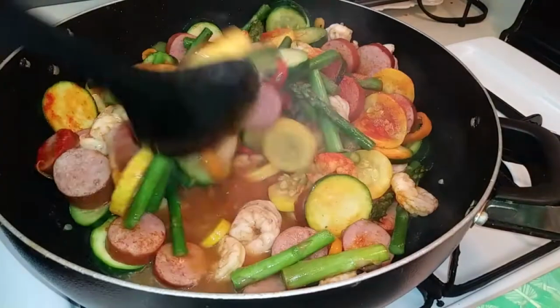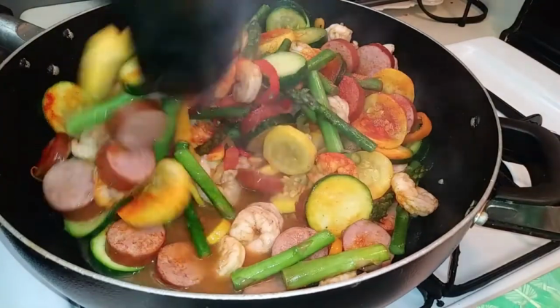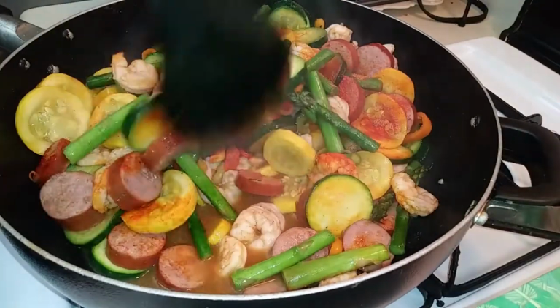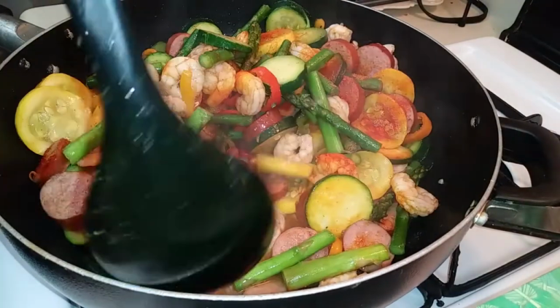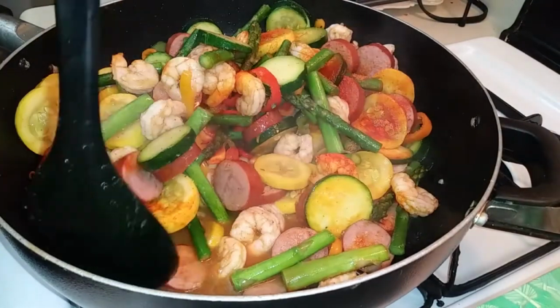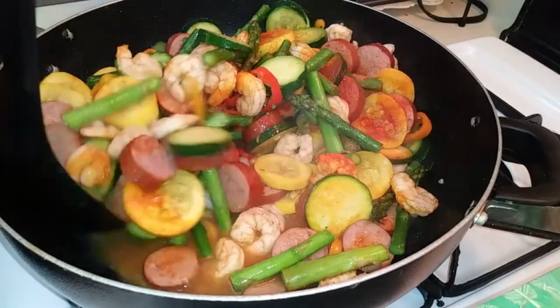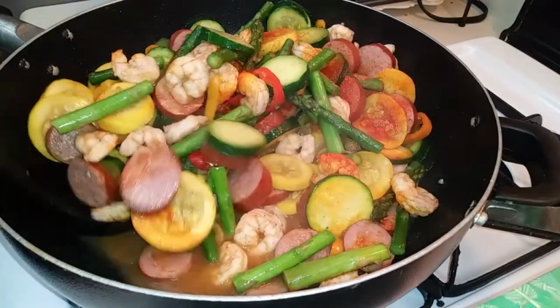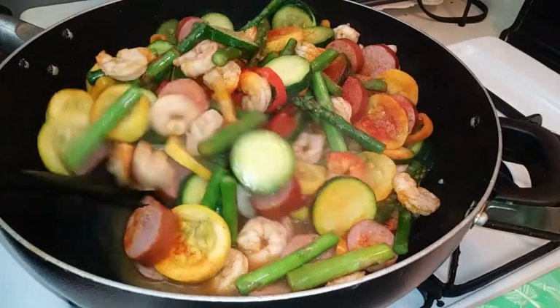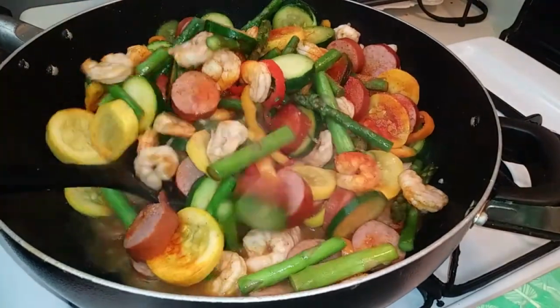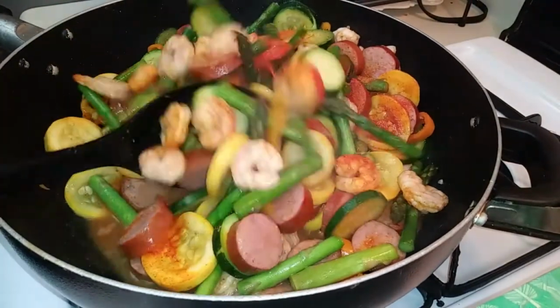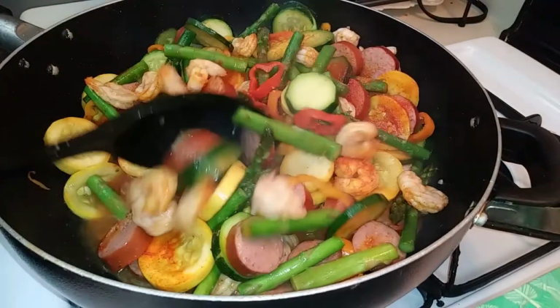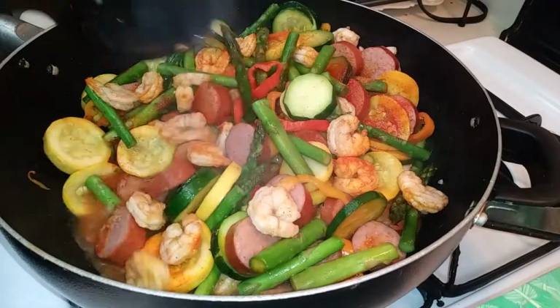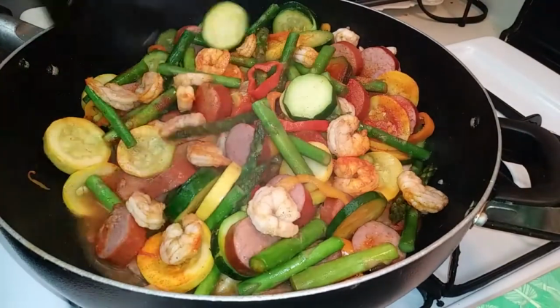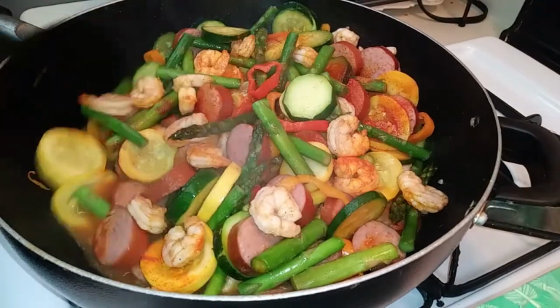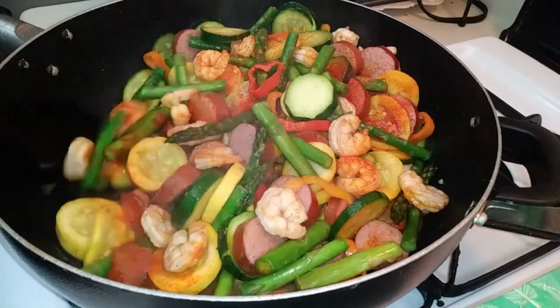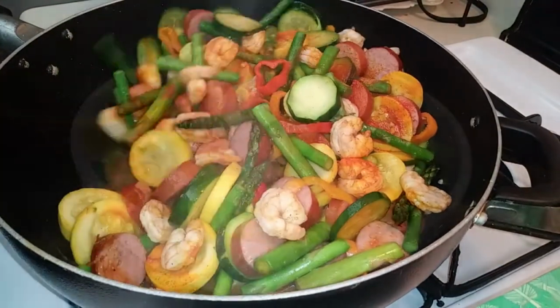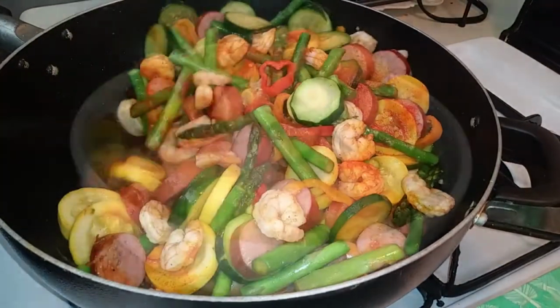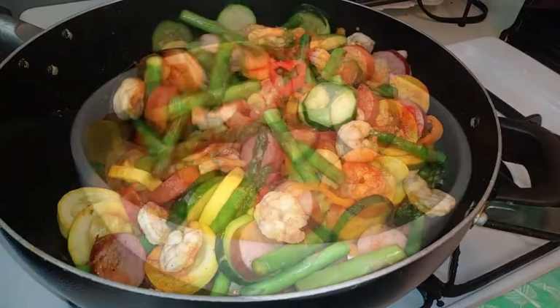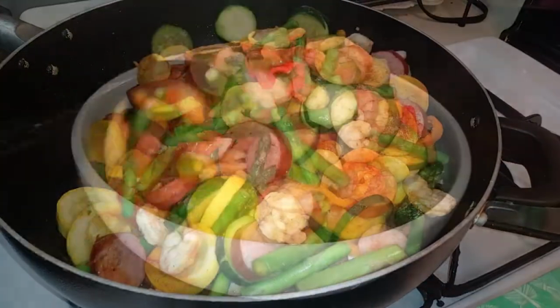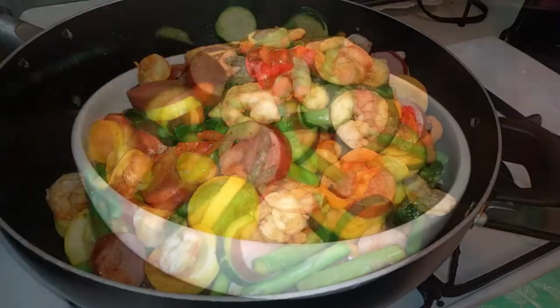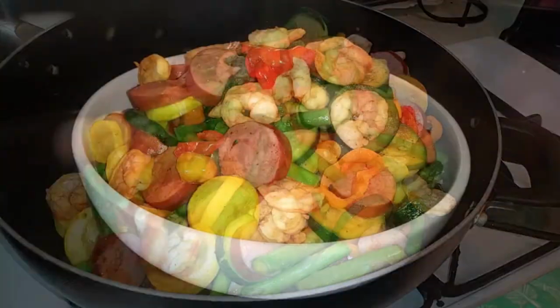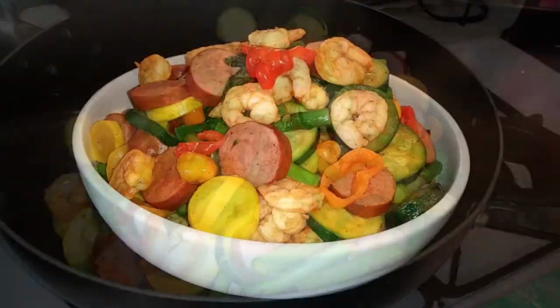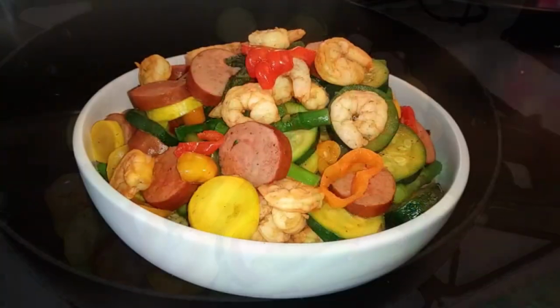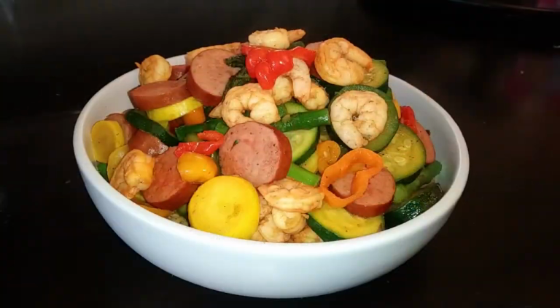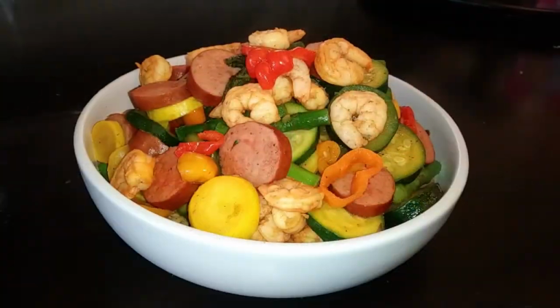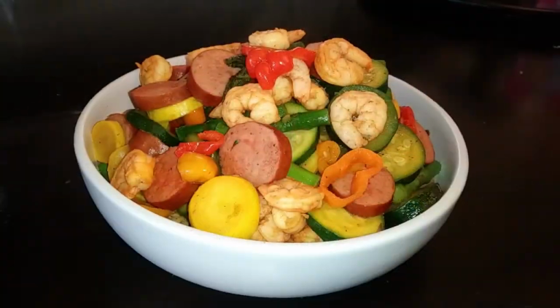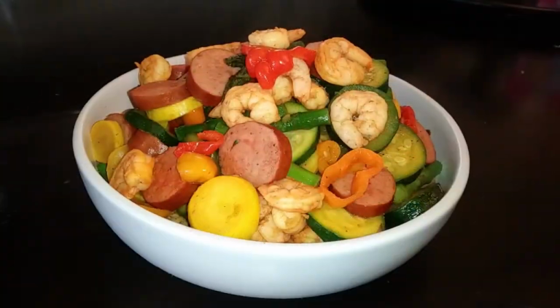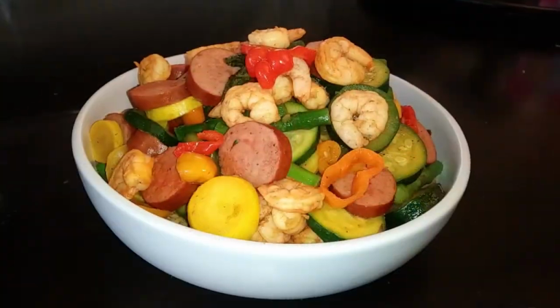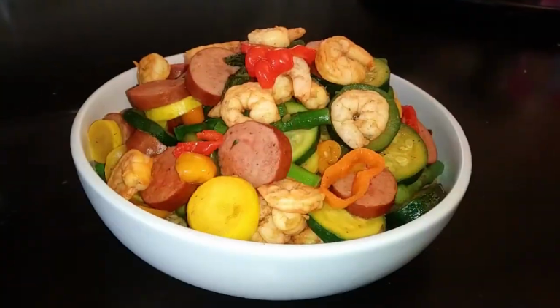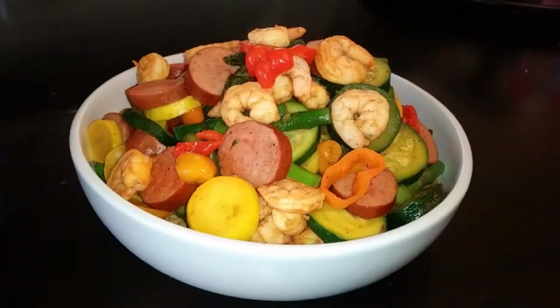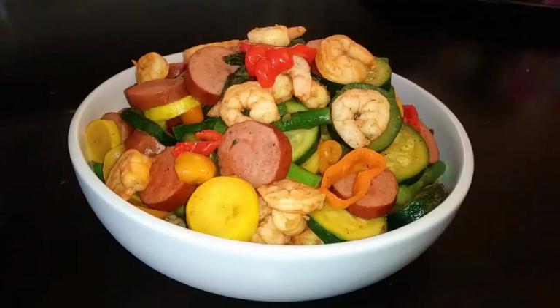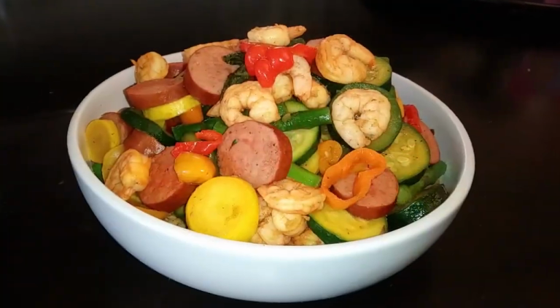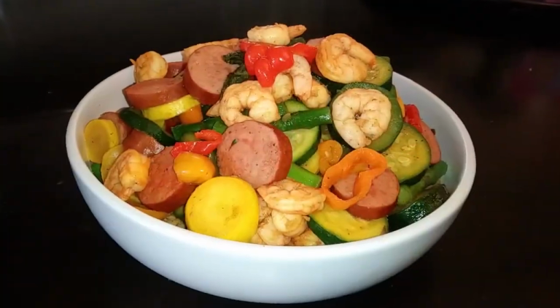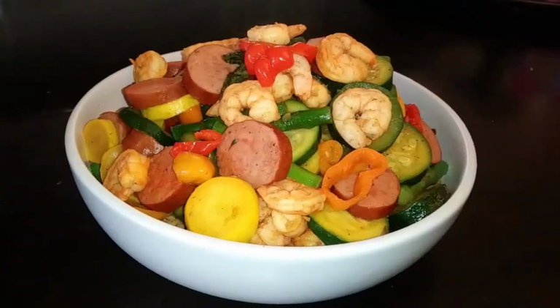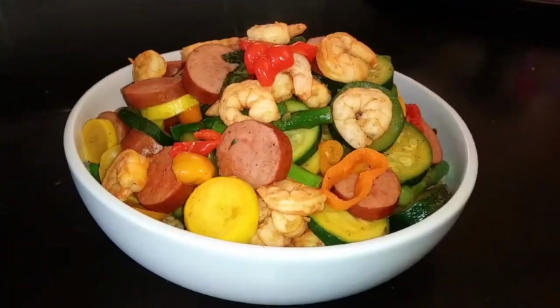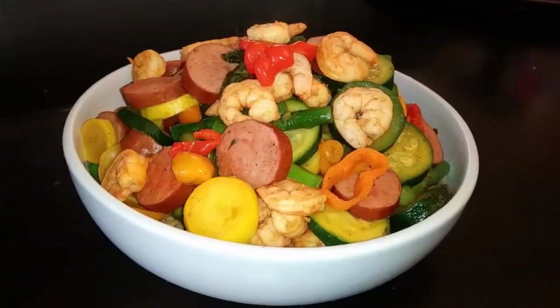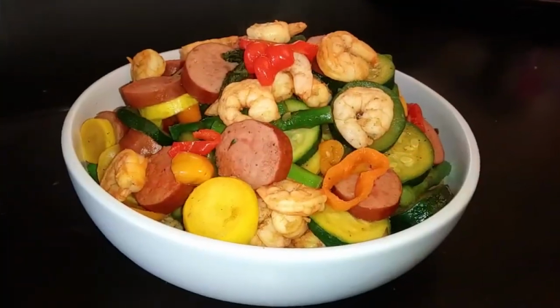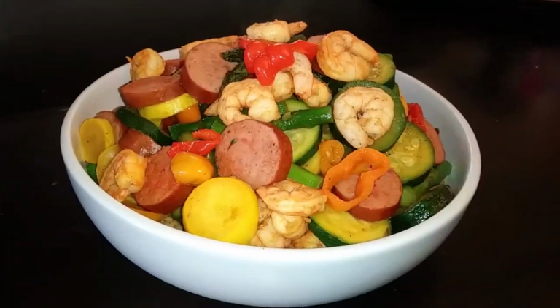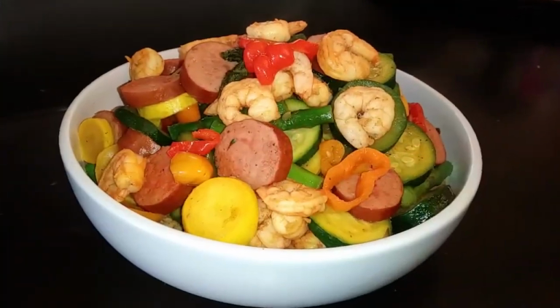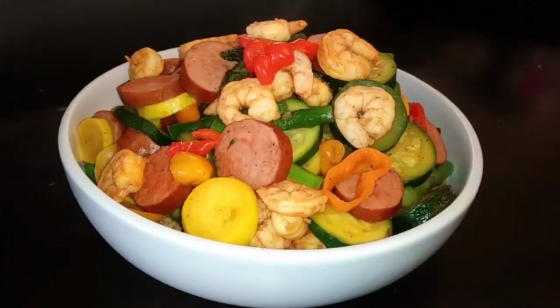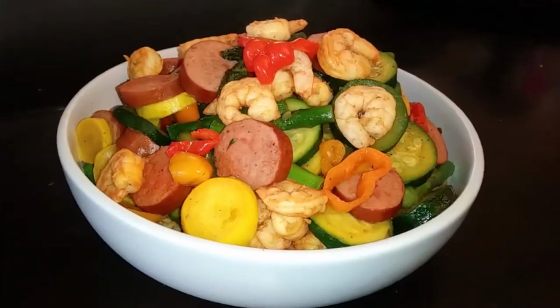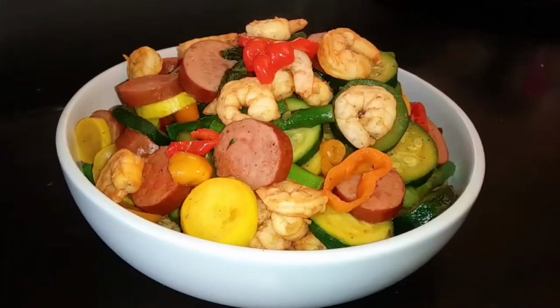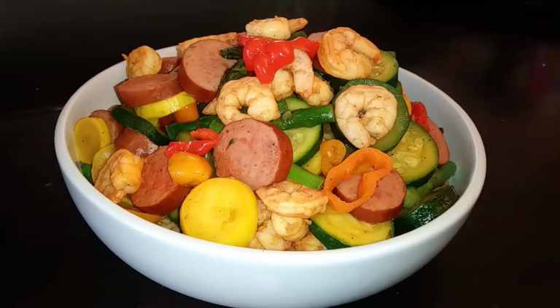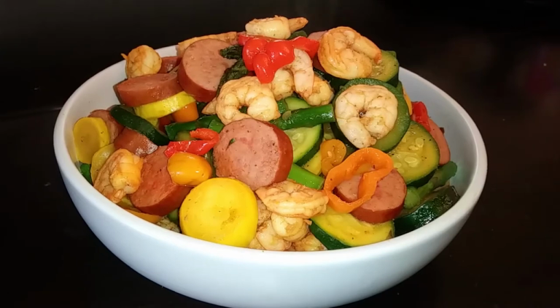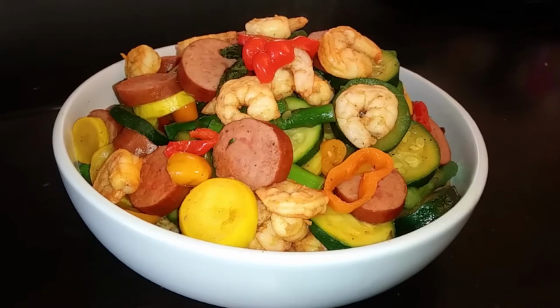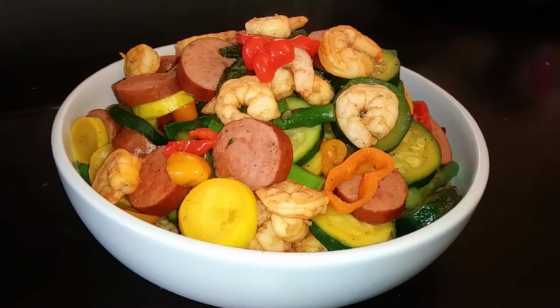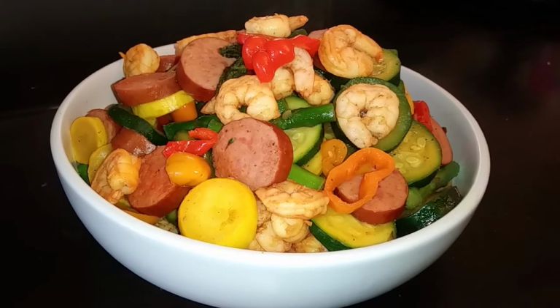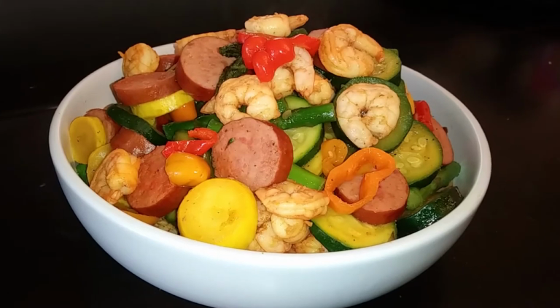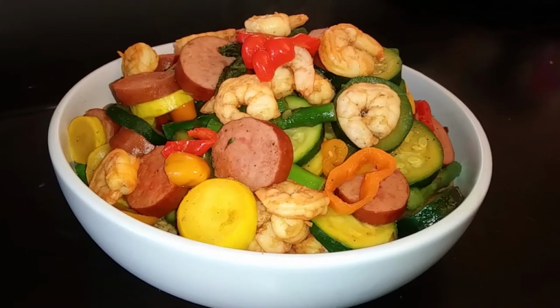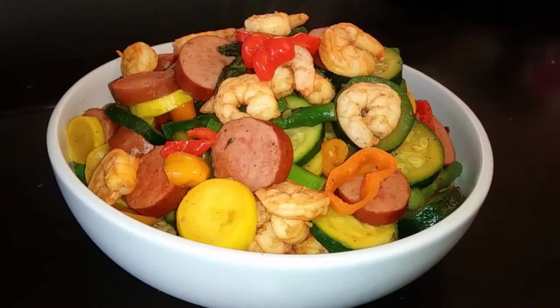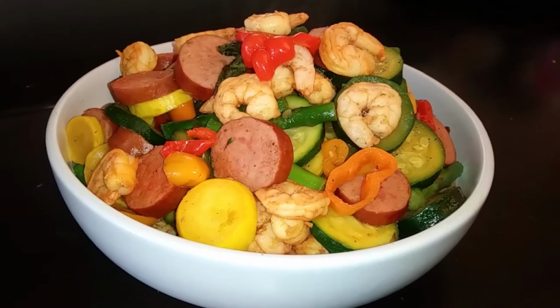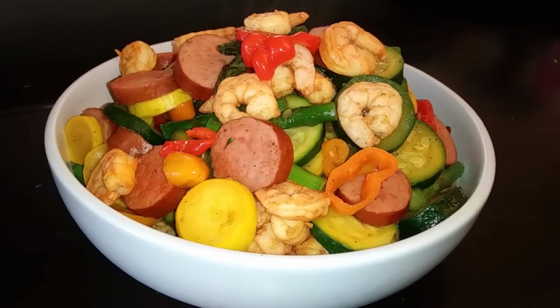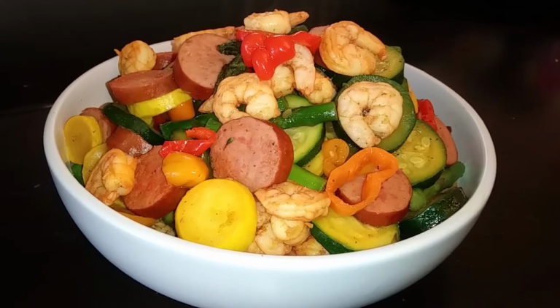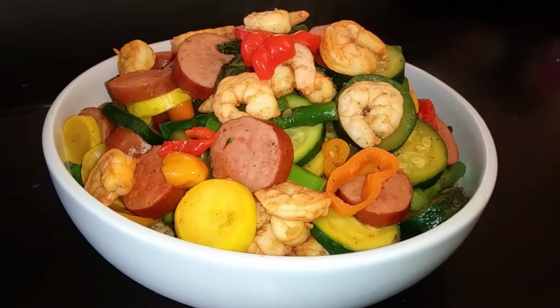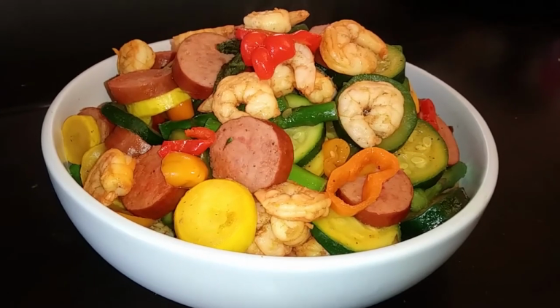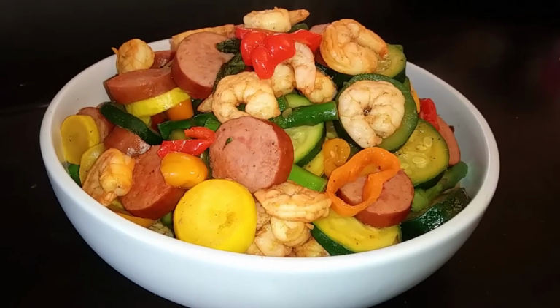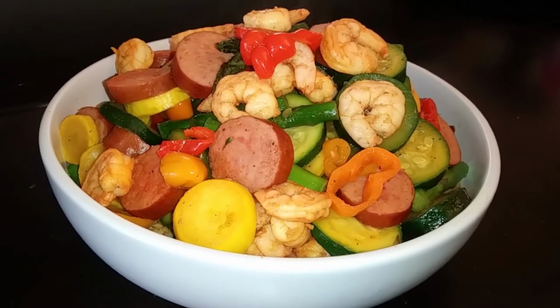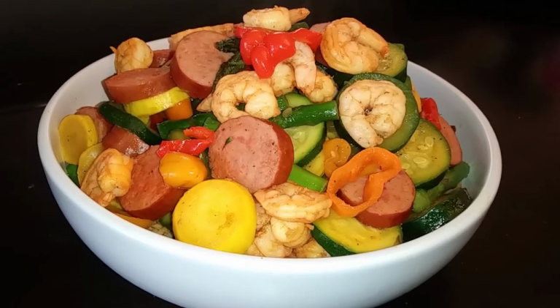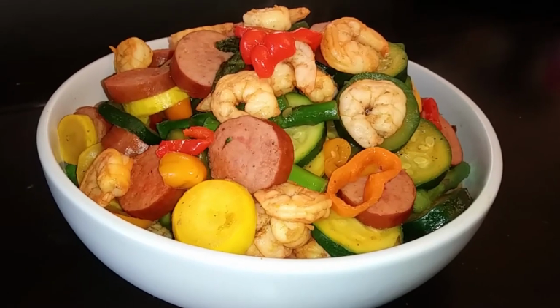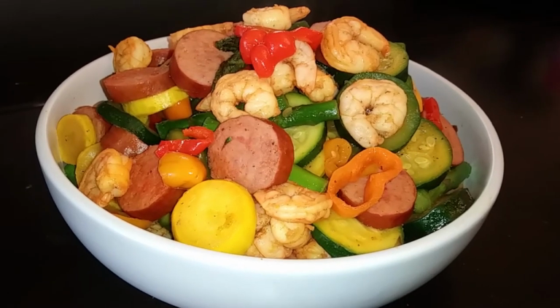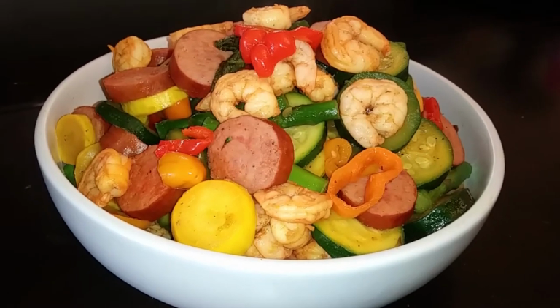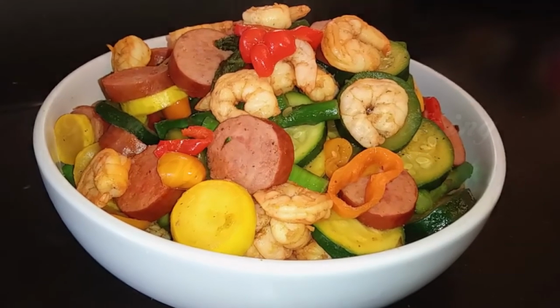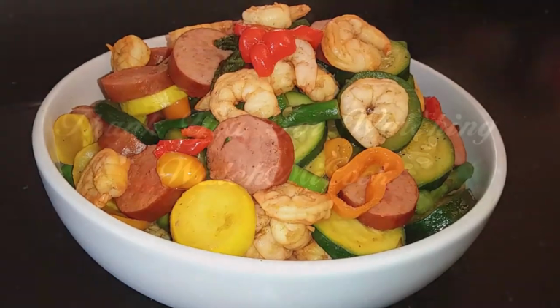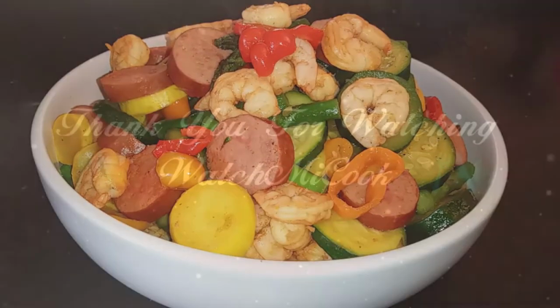If you like this recipe, please hit that notification bell to follow along my cooking journey. Thank you again for watching Watch Me Cook.